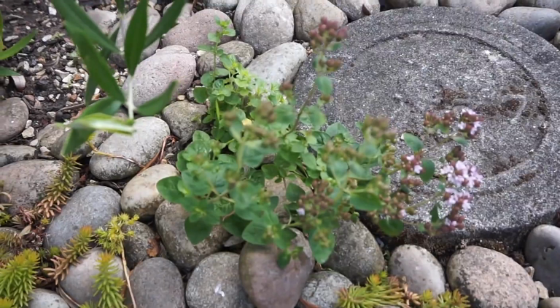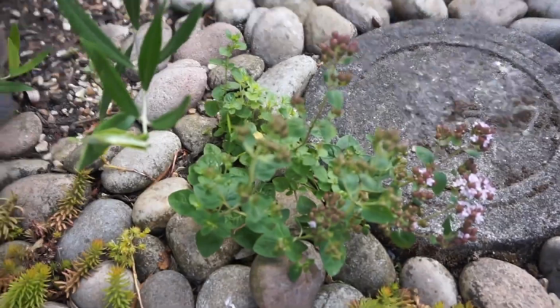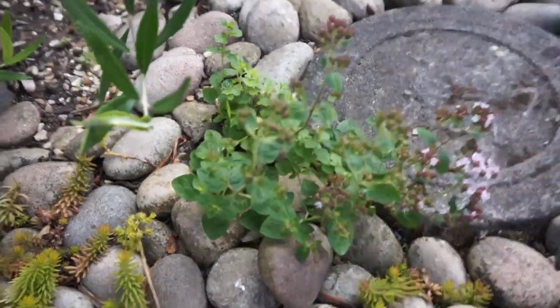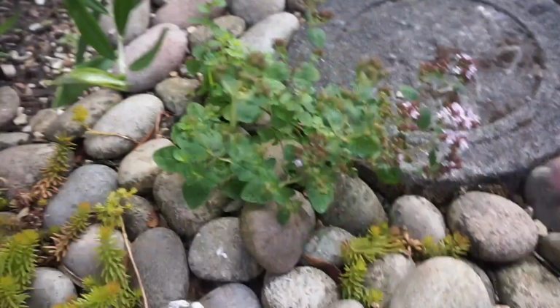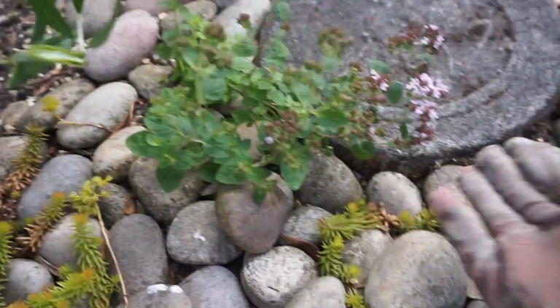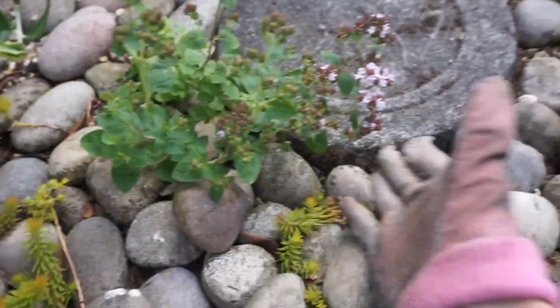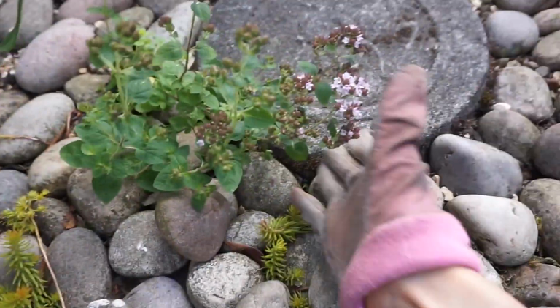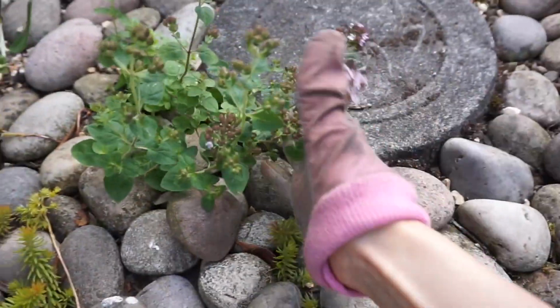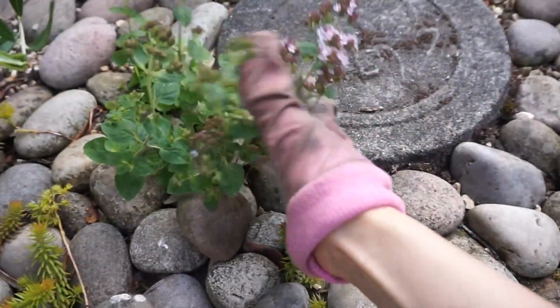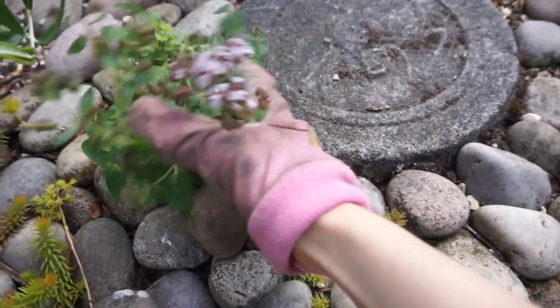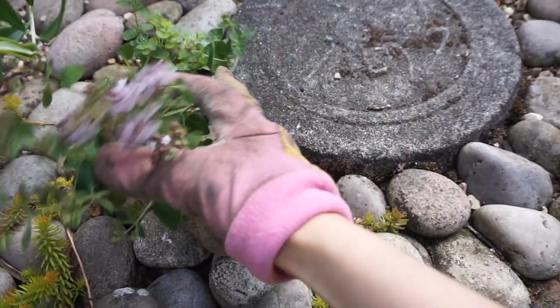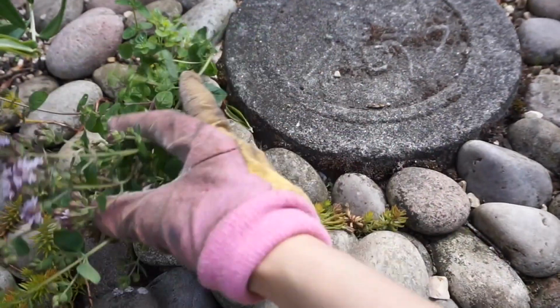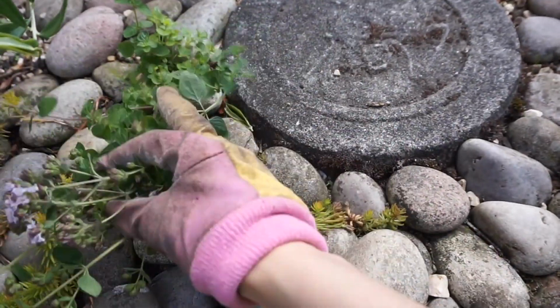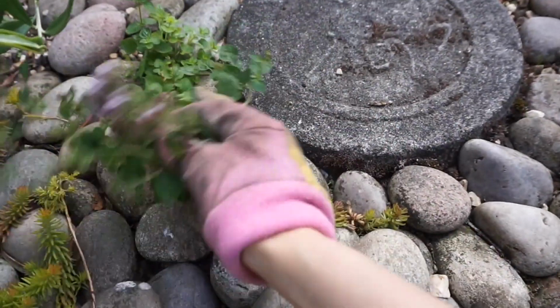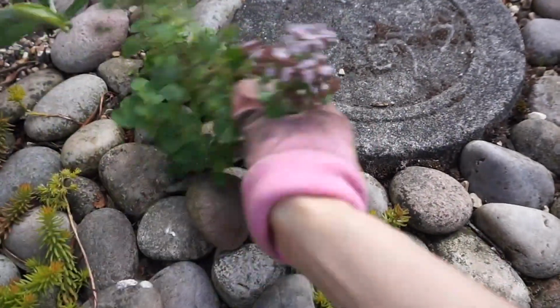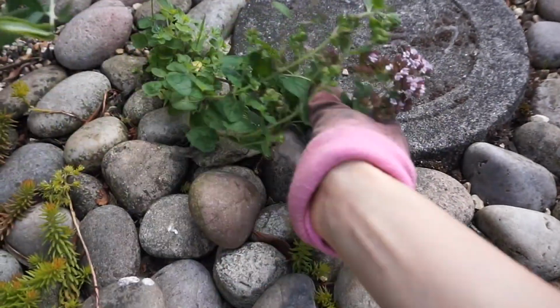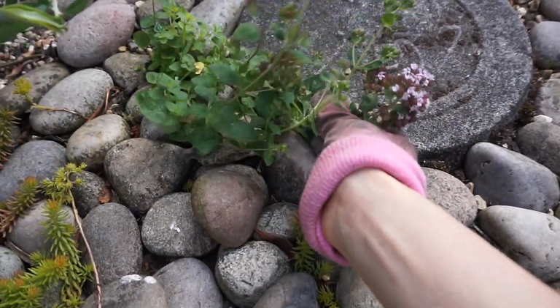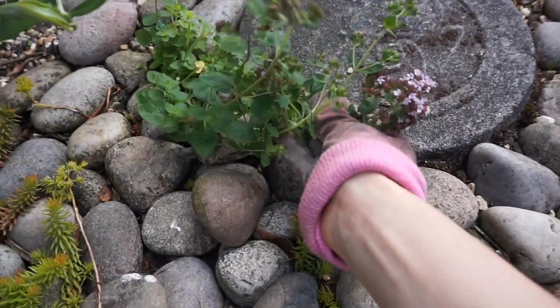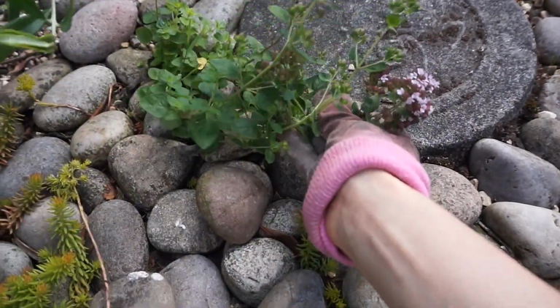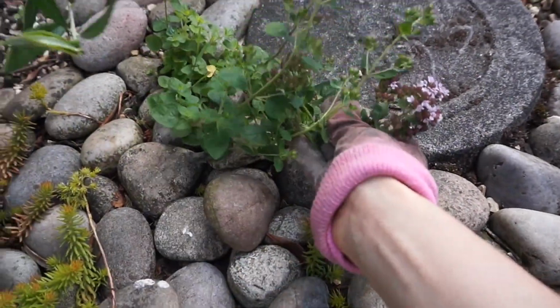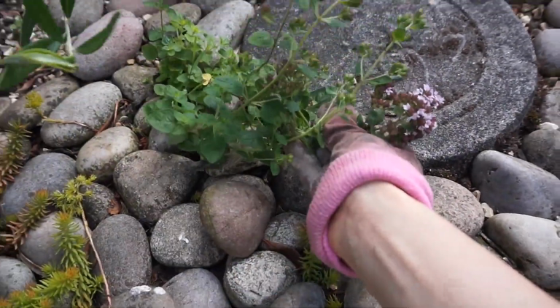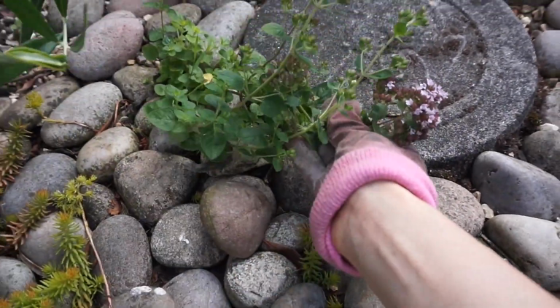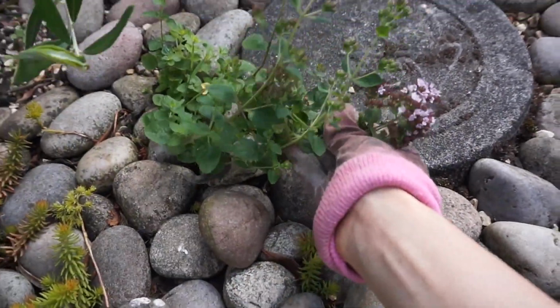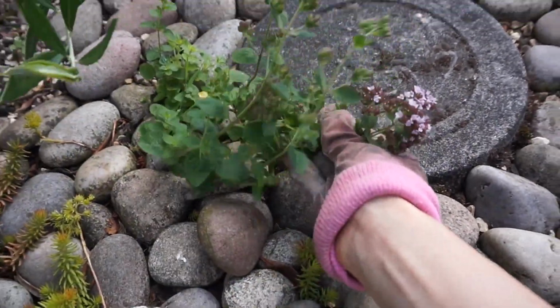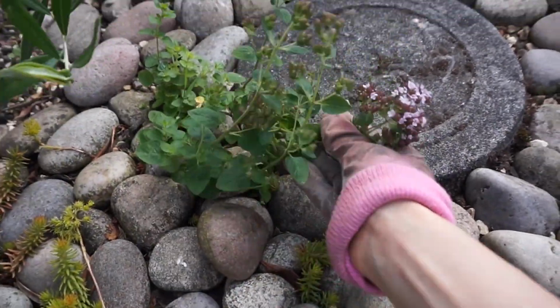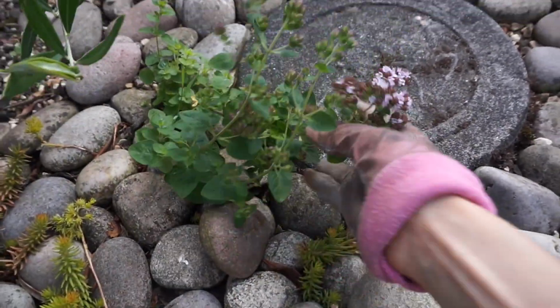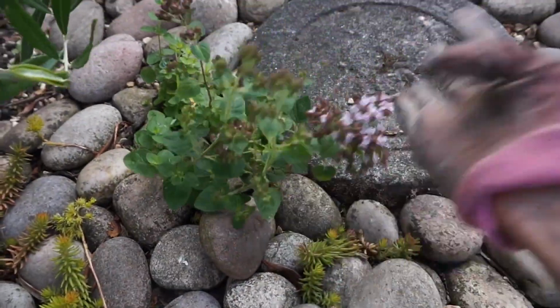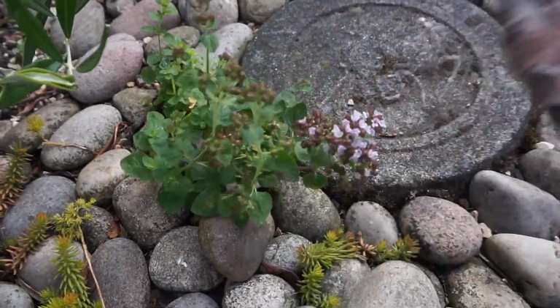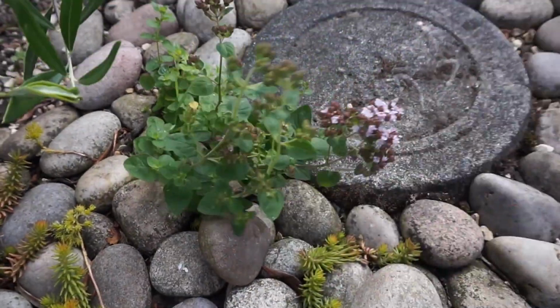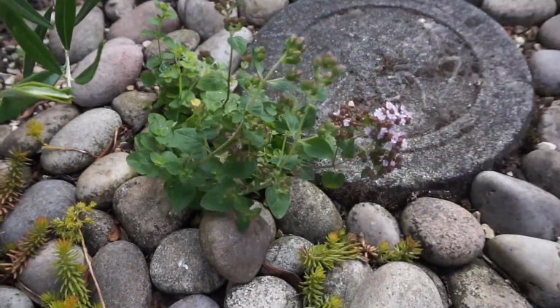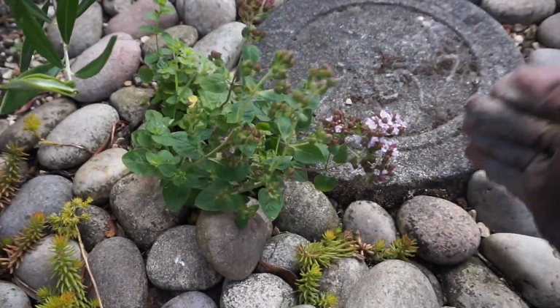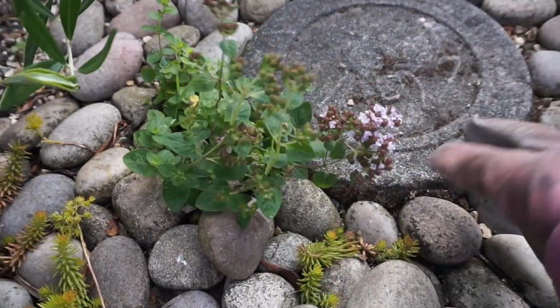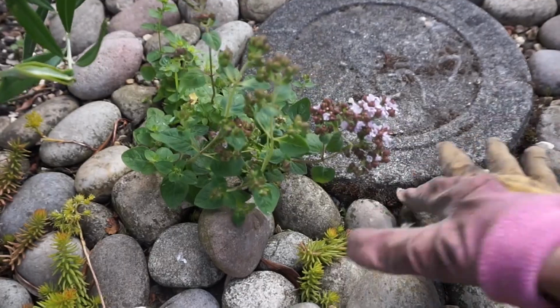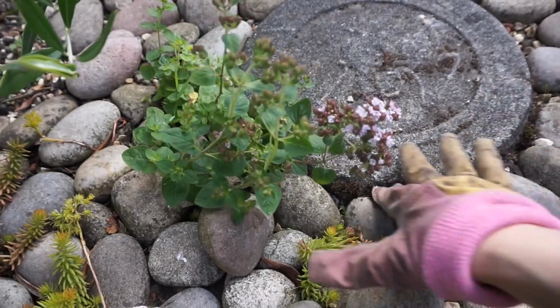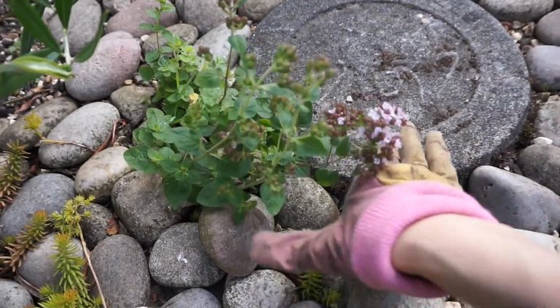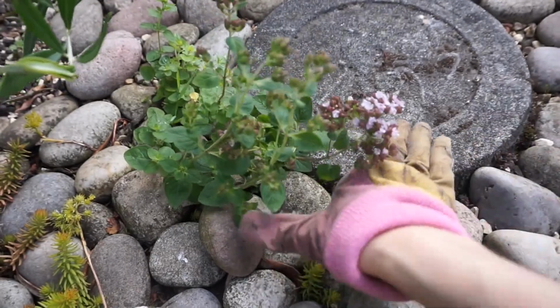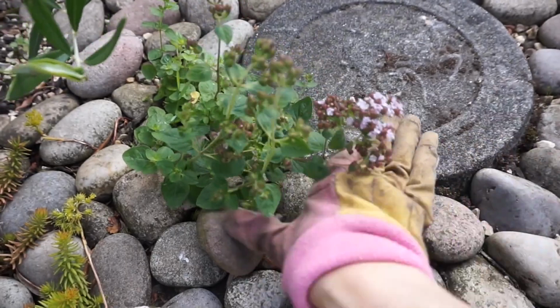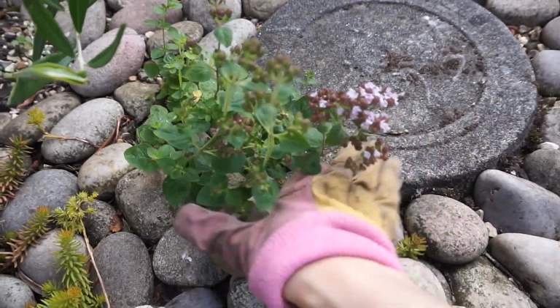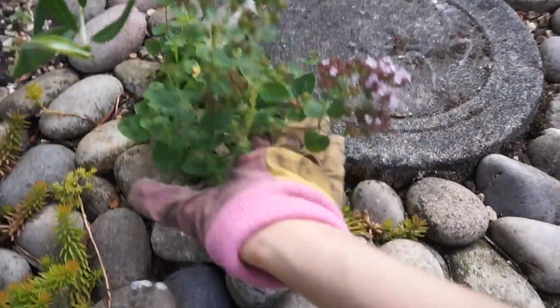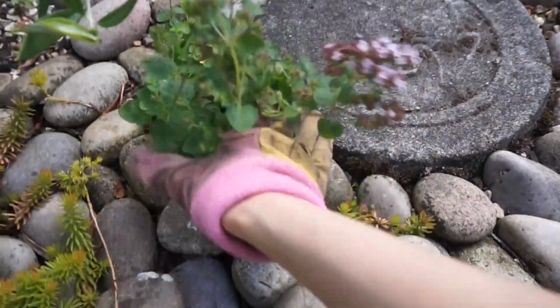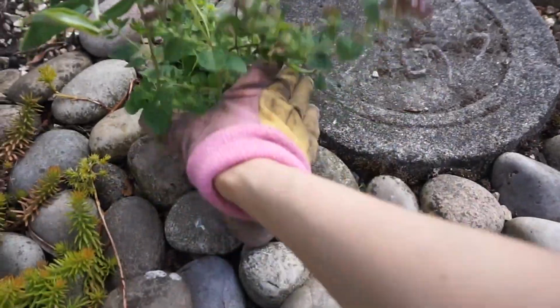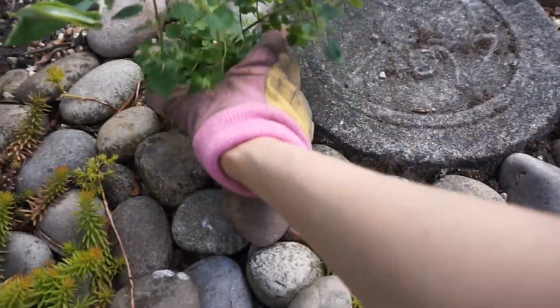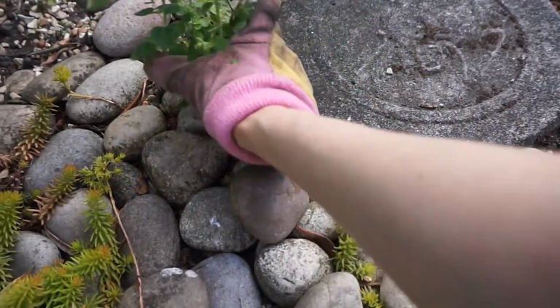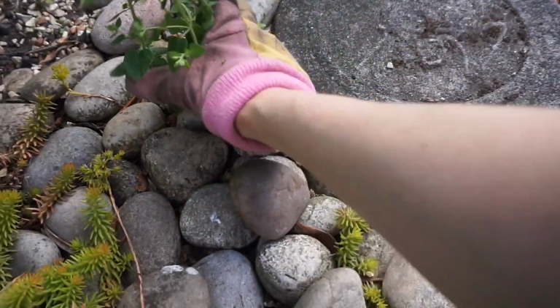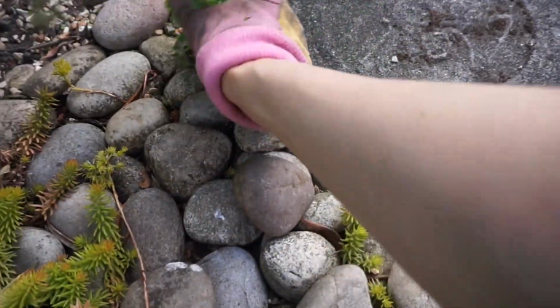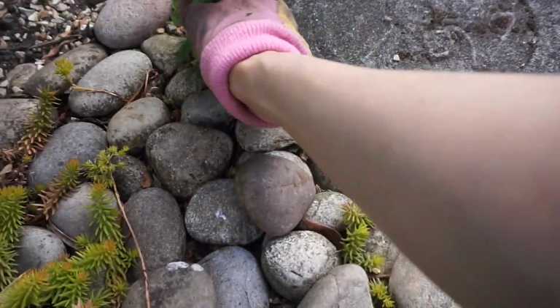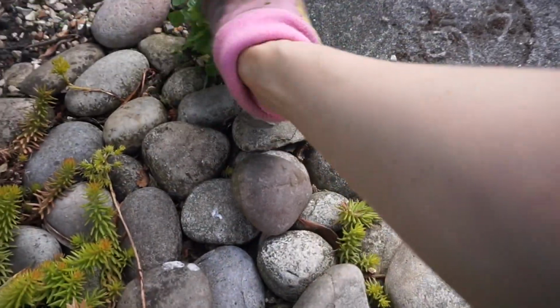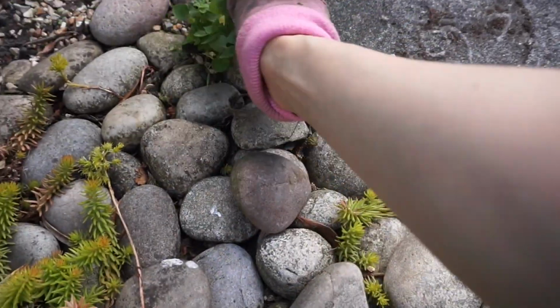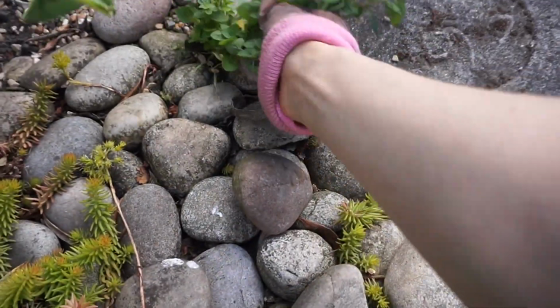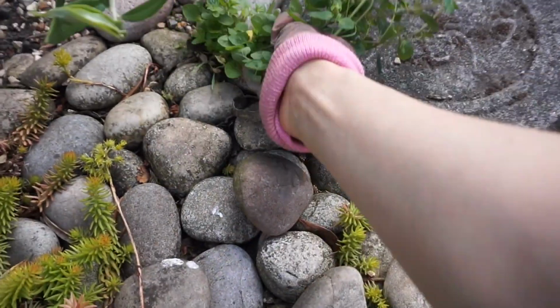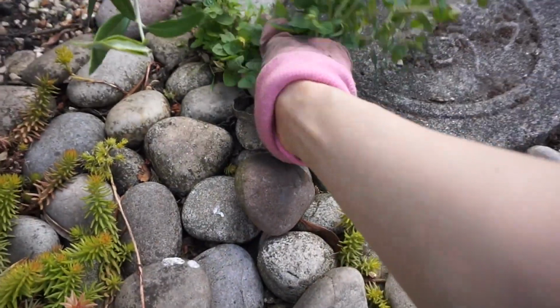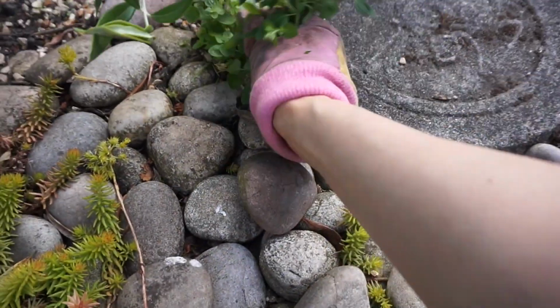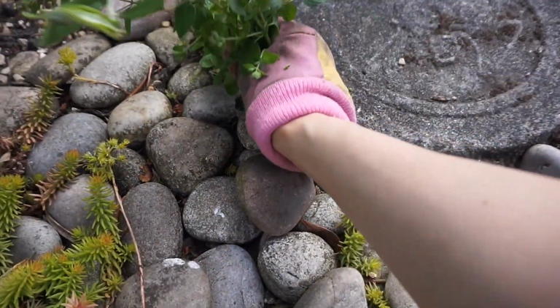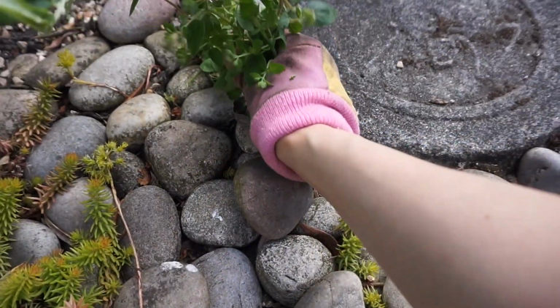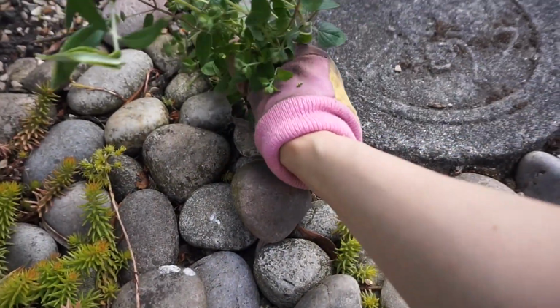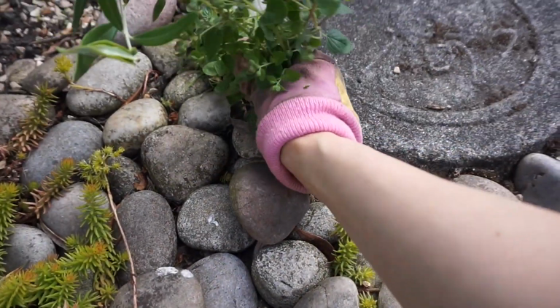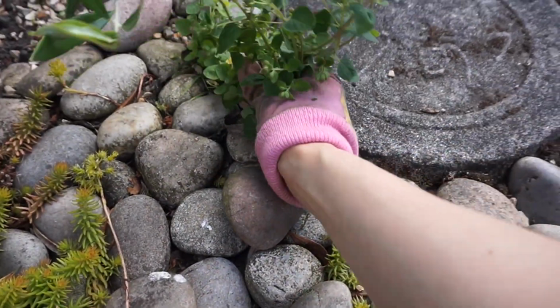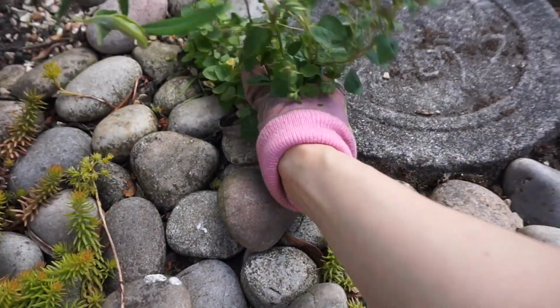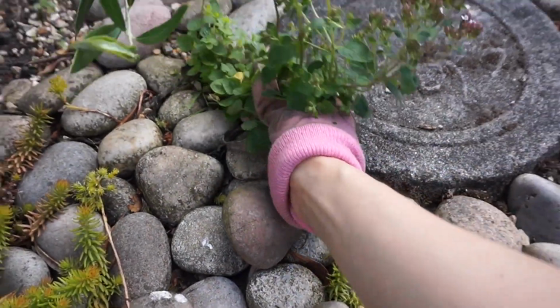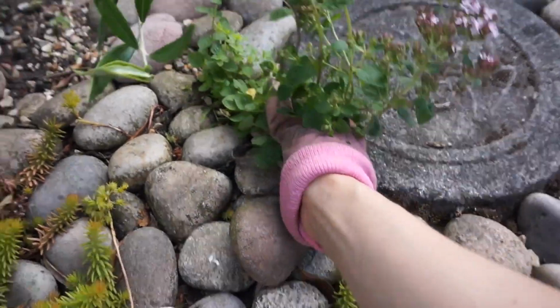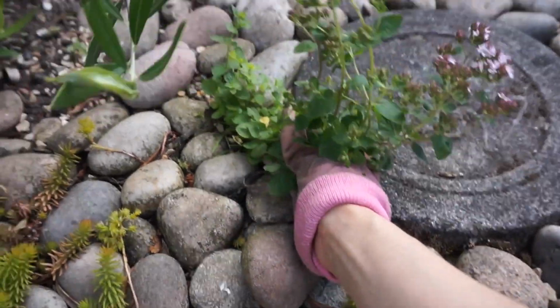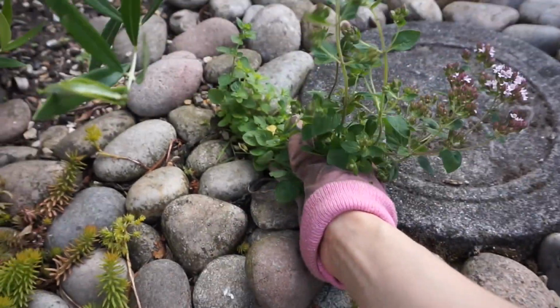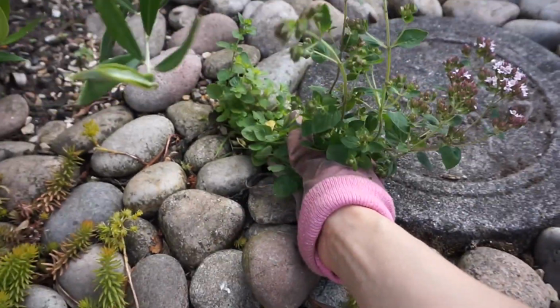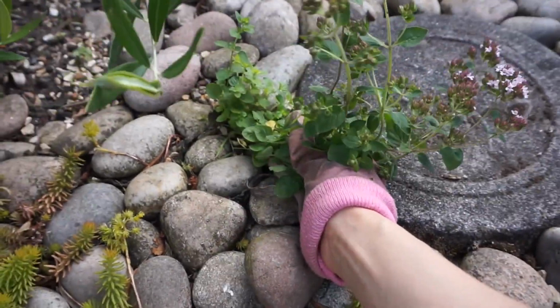There's a little bit of marjoram growing here as well. We've got loads down the garden but there's just a random little bit growing here, so I'll pick that as well.